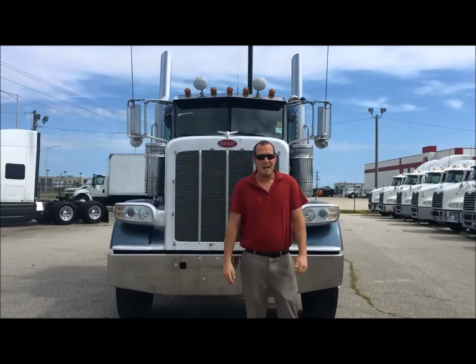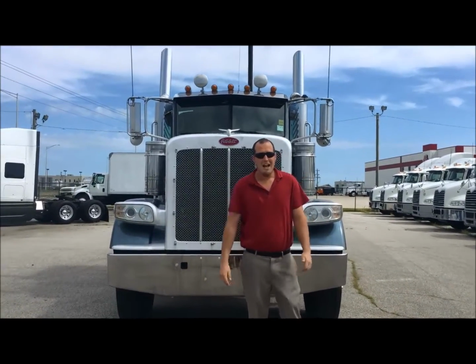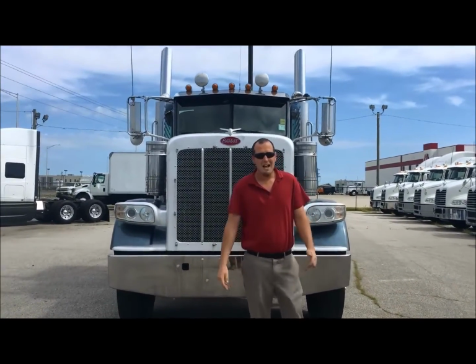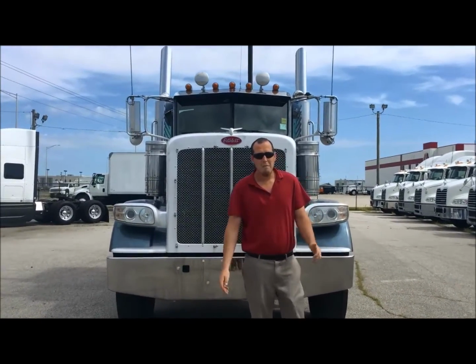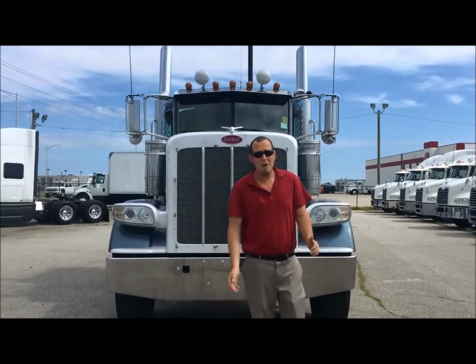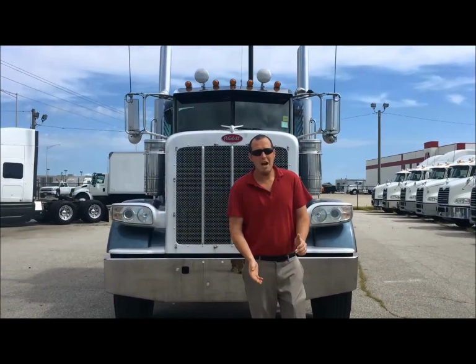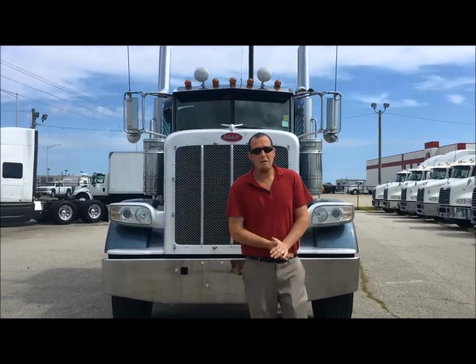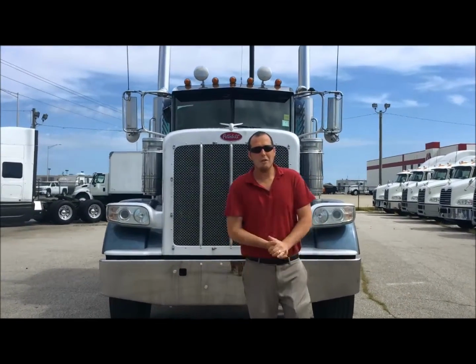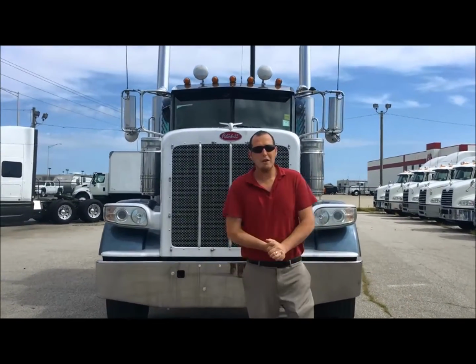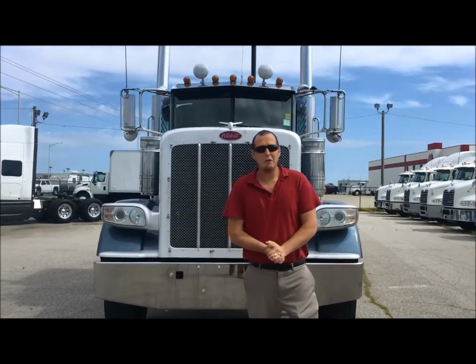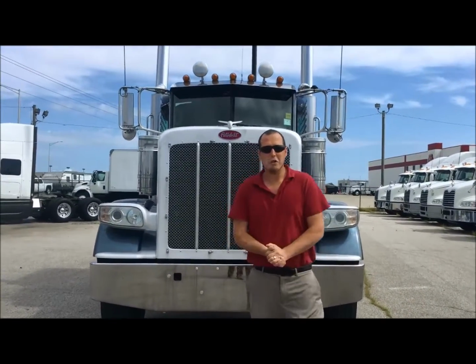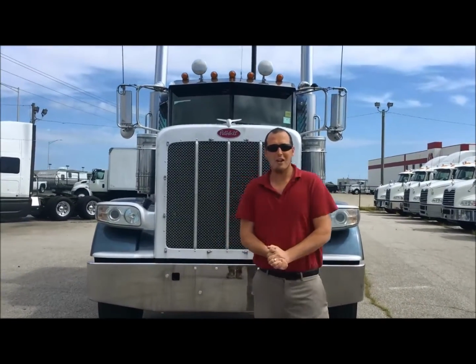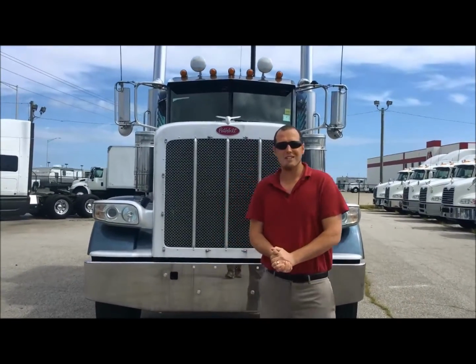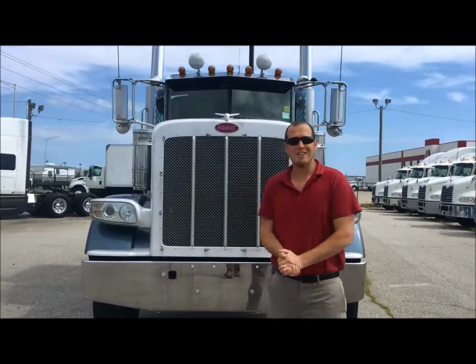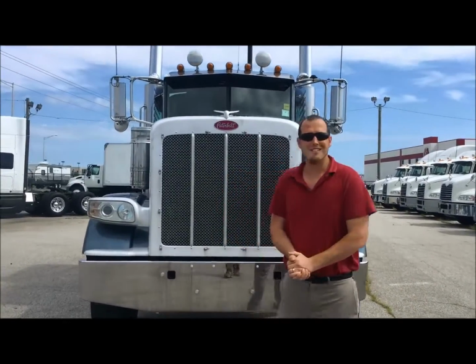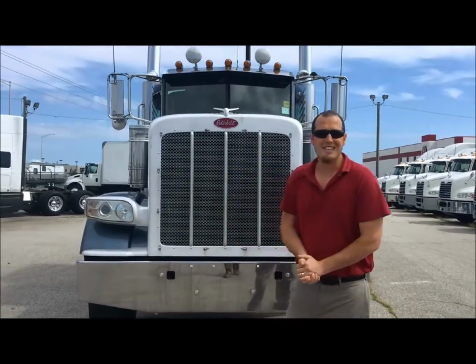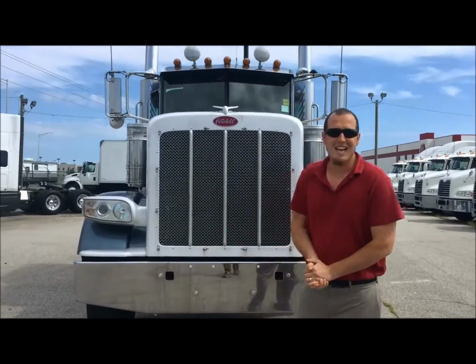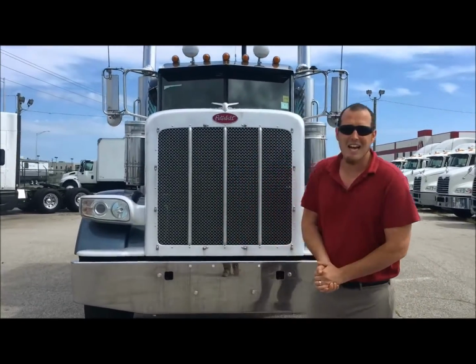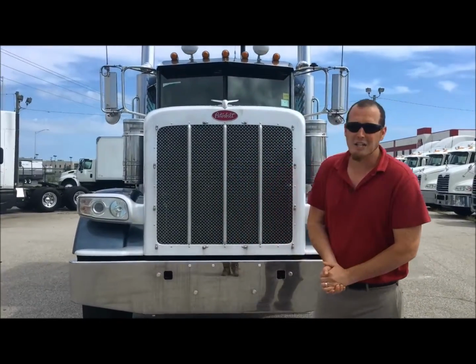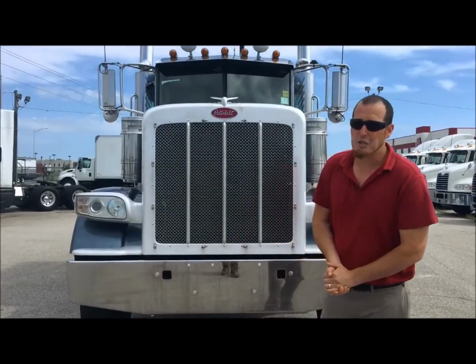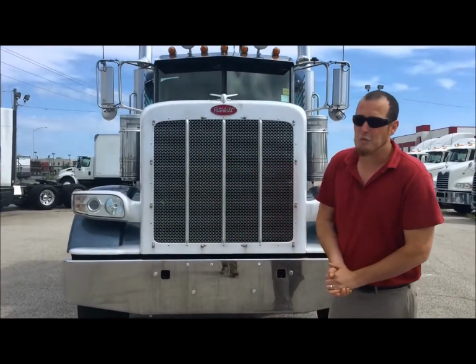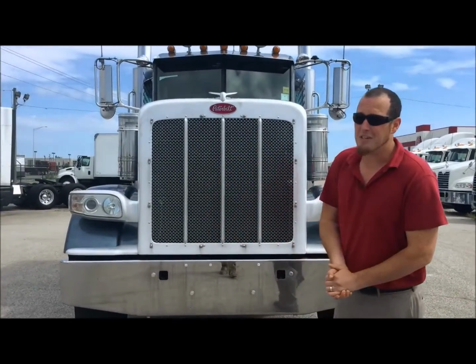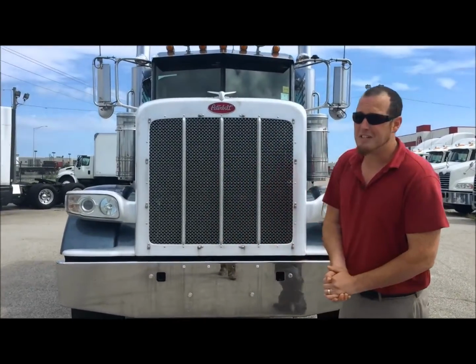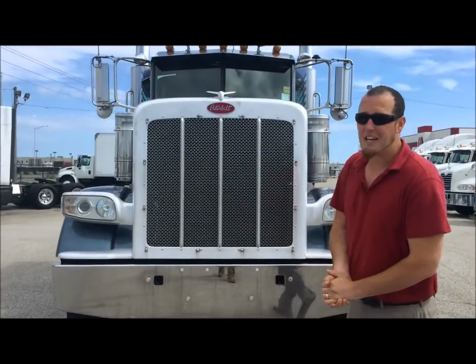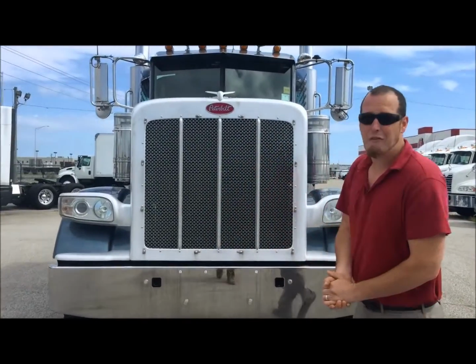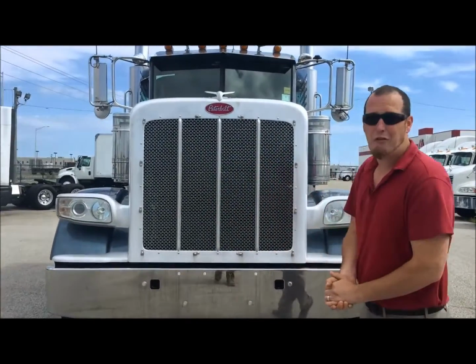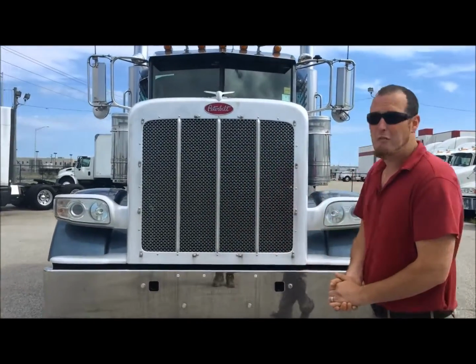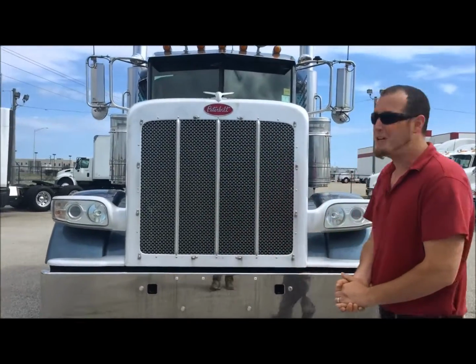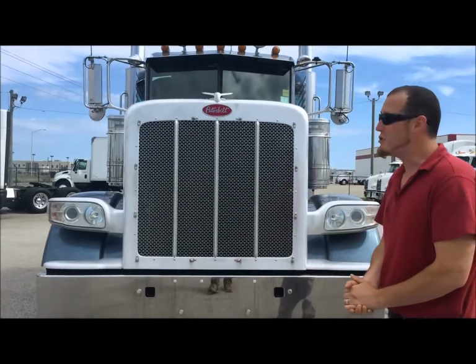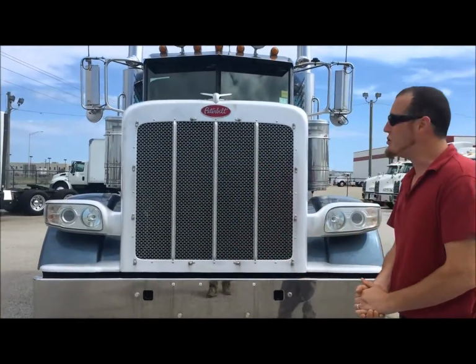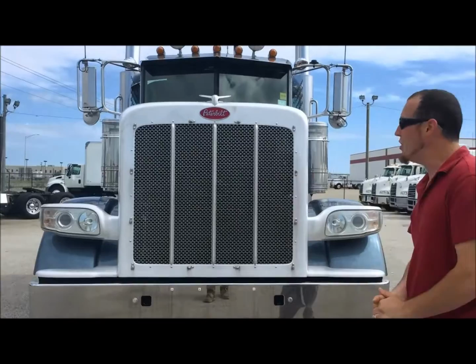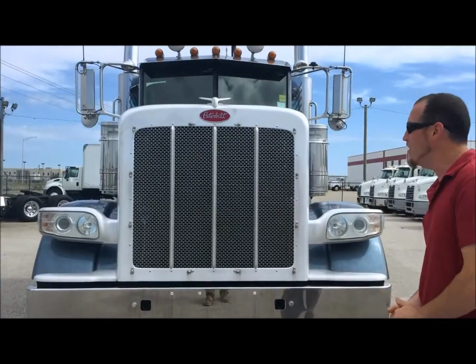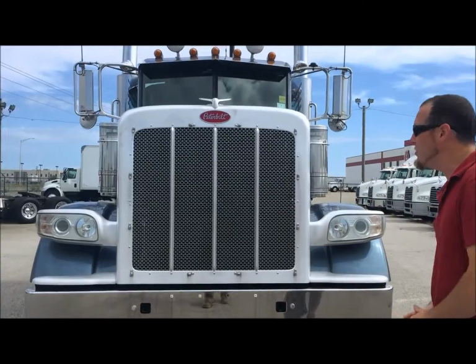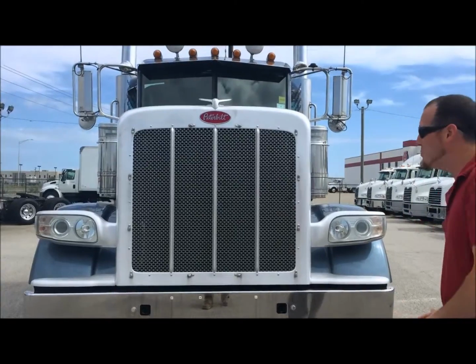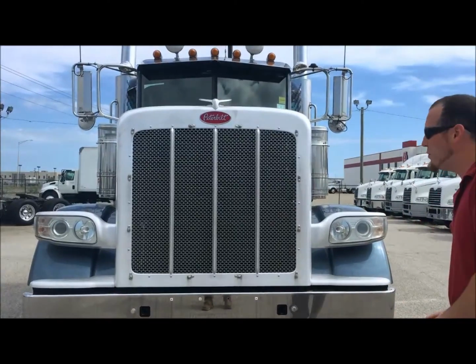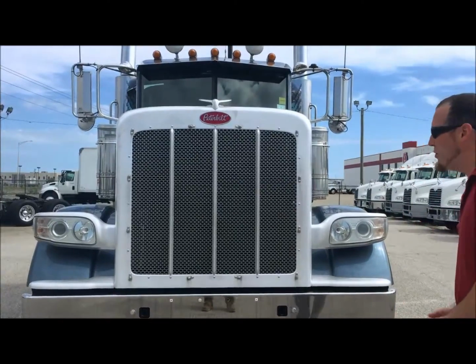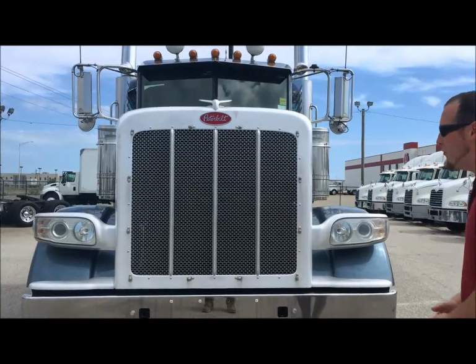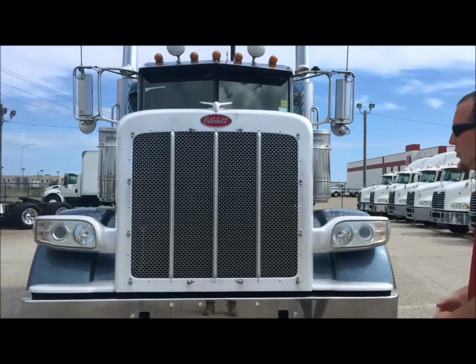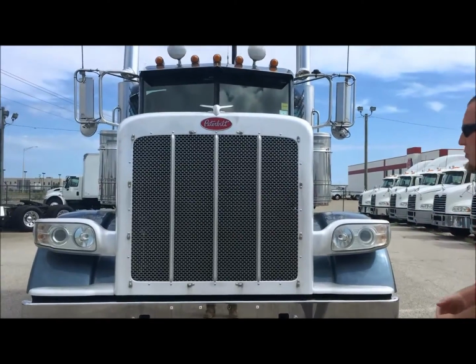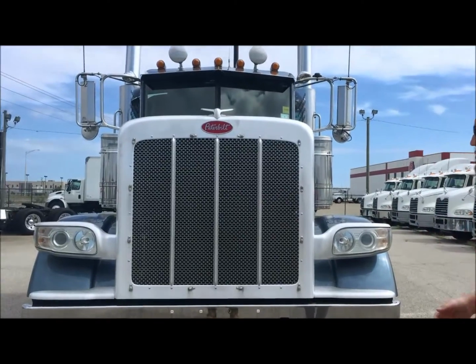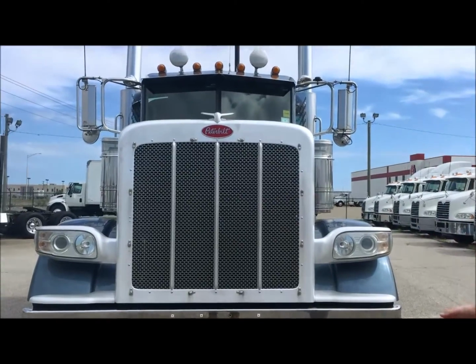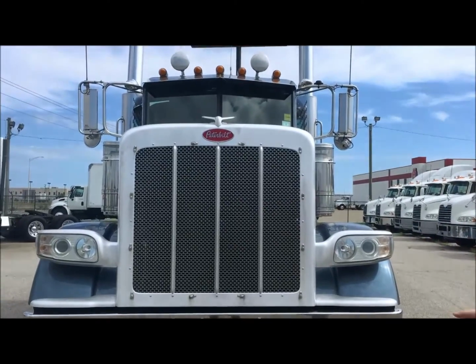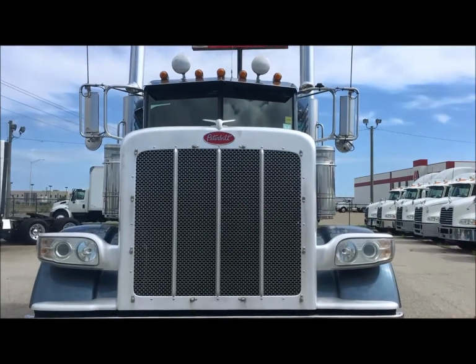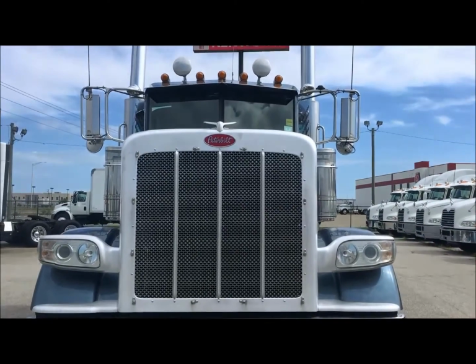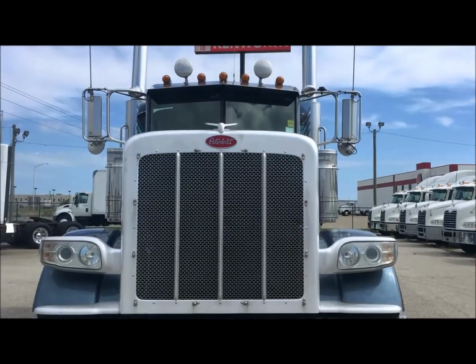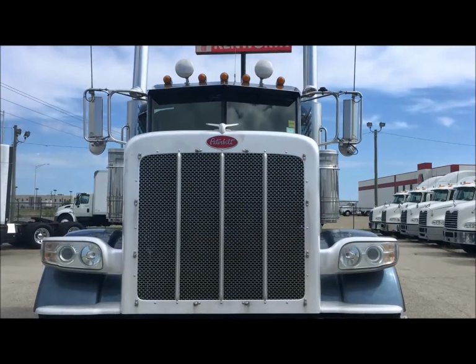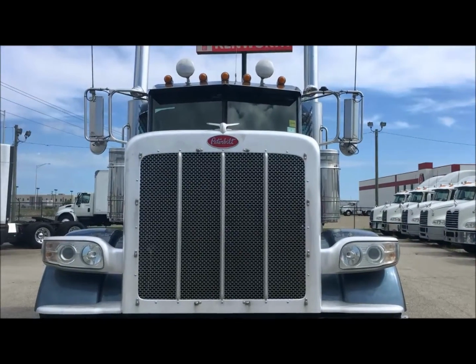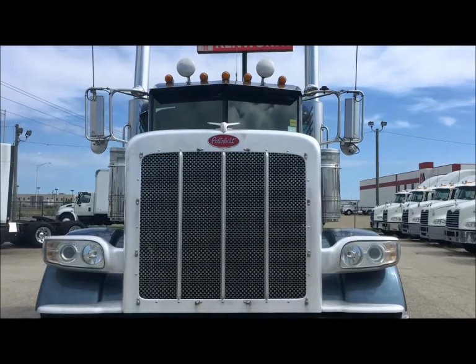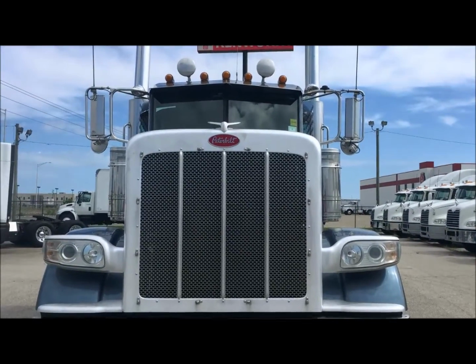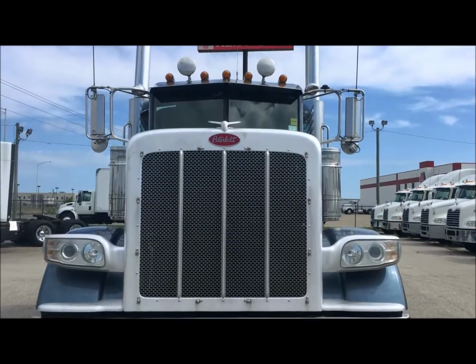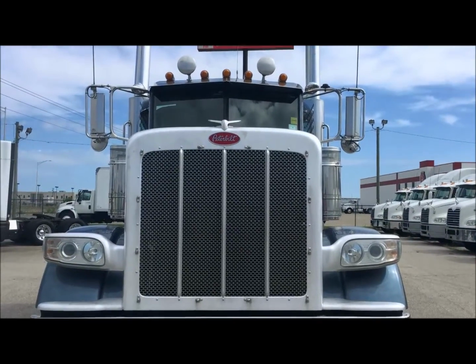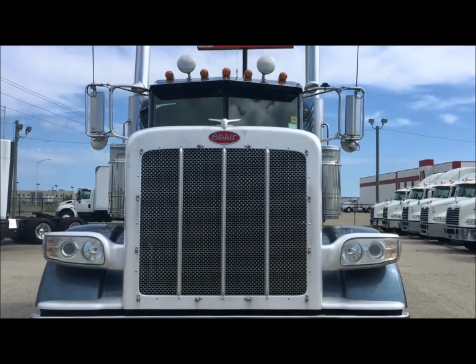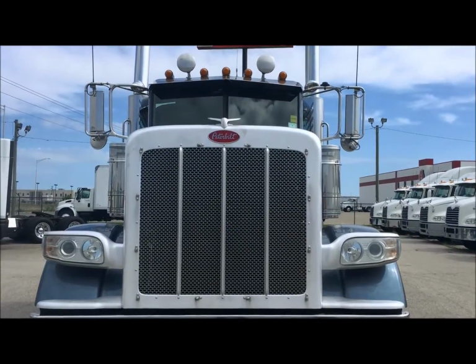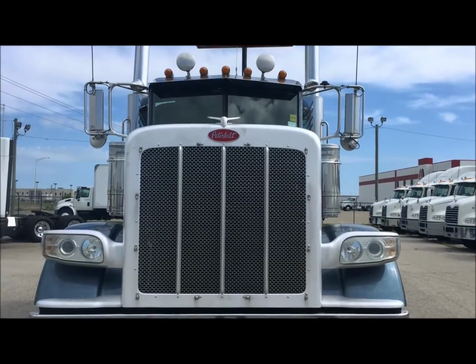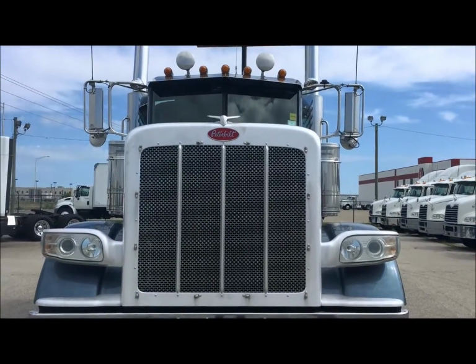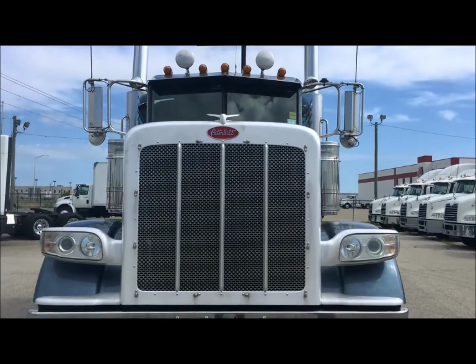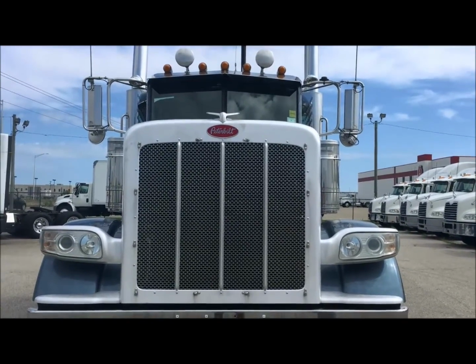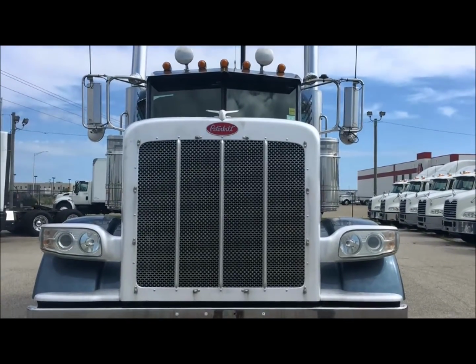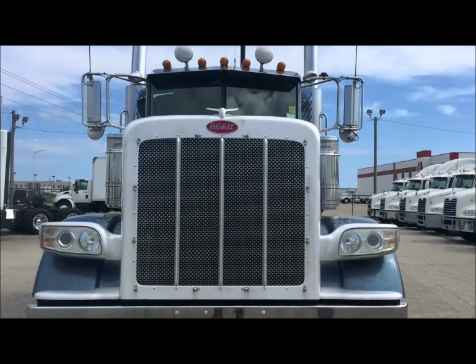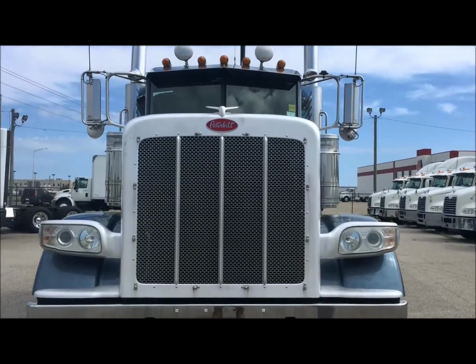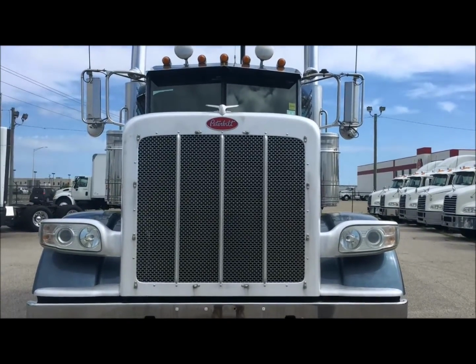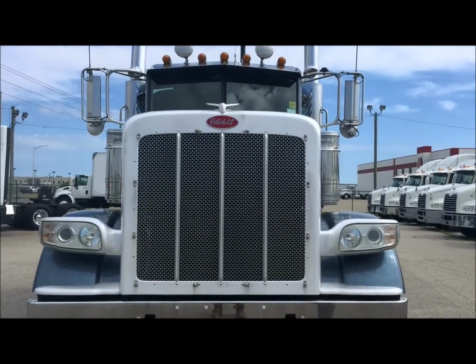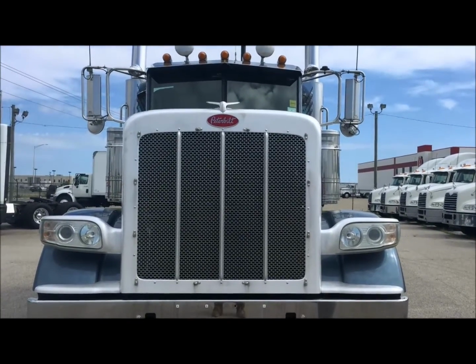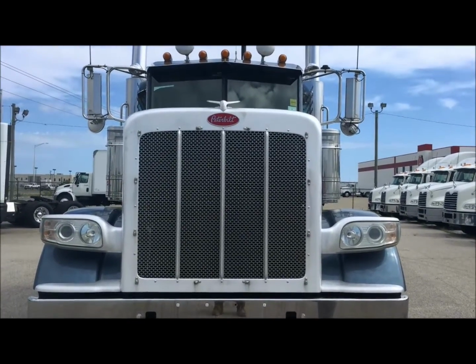Hi, I'm Brian with Aero Truck Sales and today I just wanted to take a few minutes to show you this beautiful 2013 388 Pete we just got in.